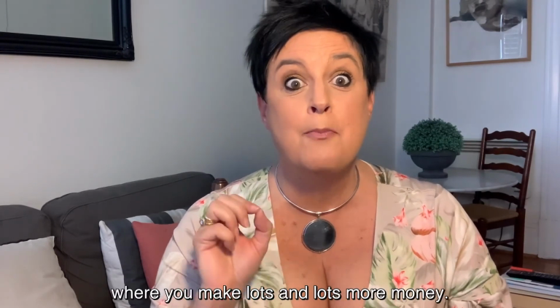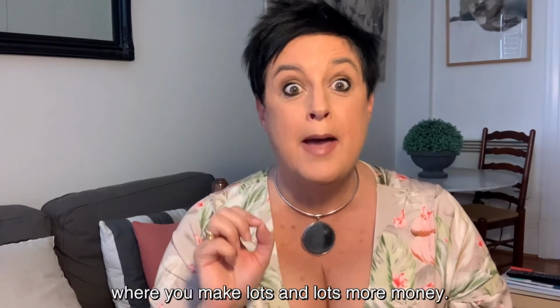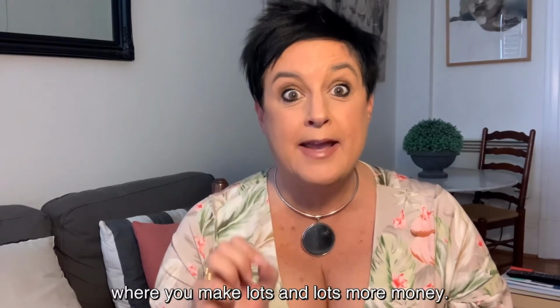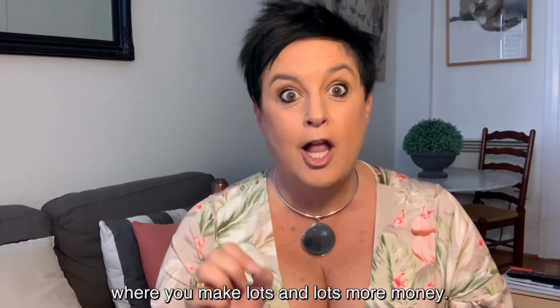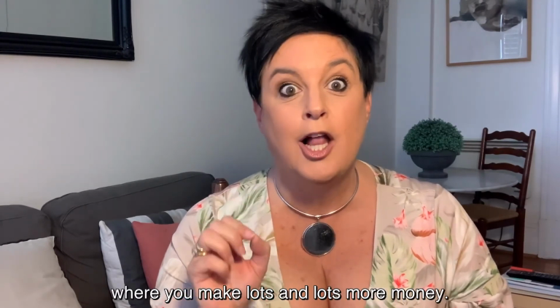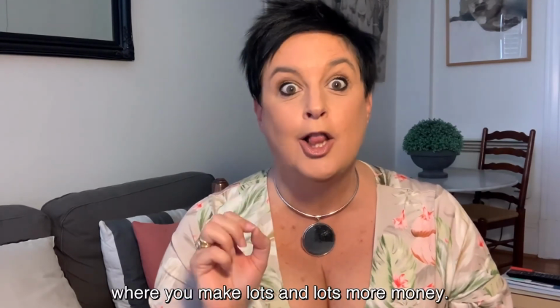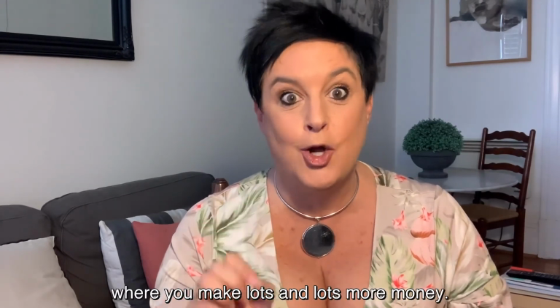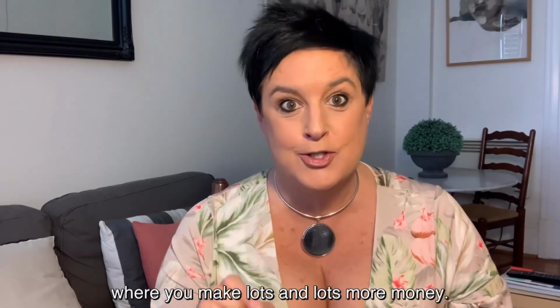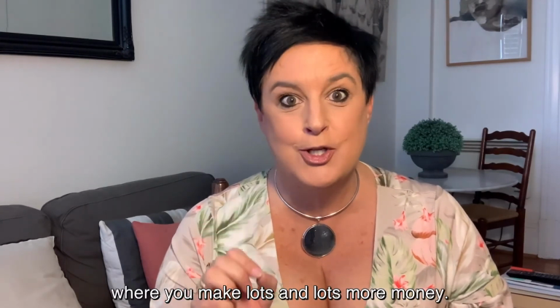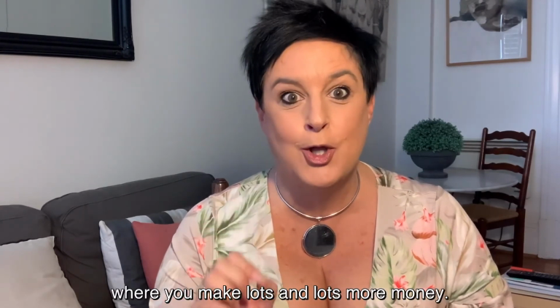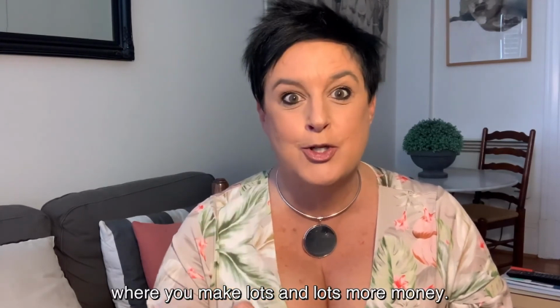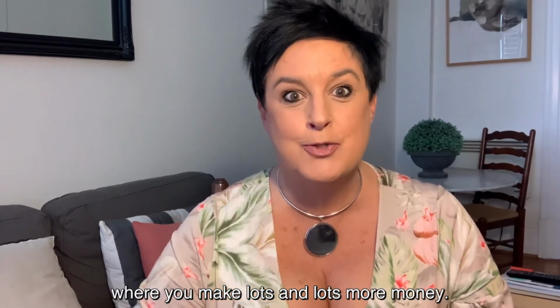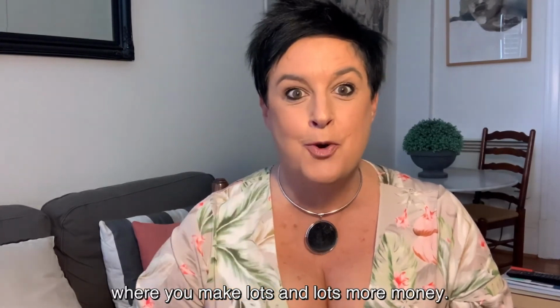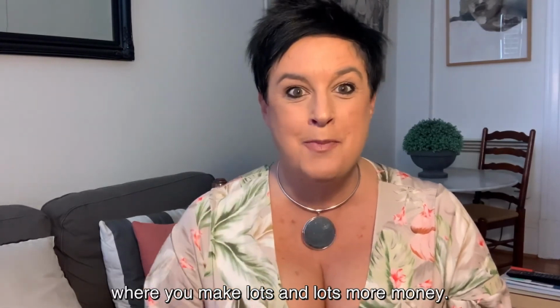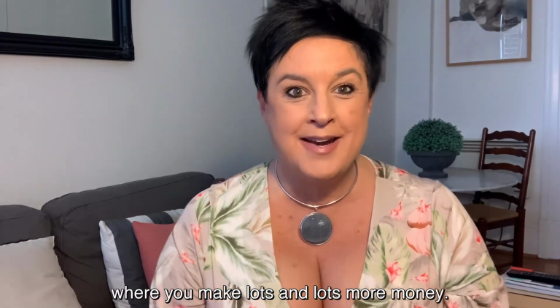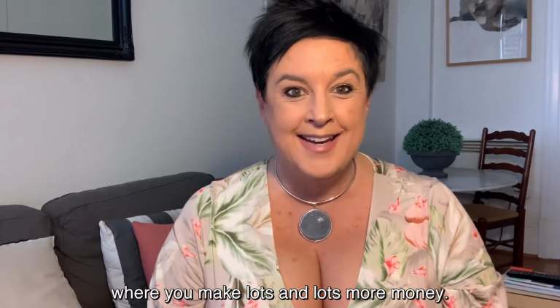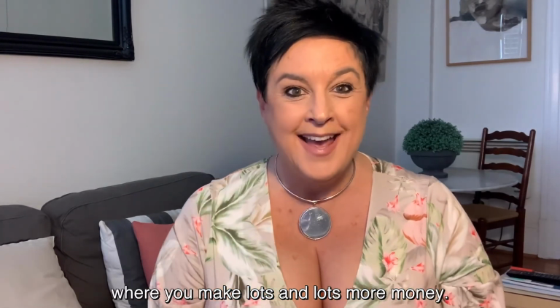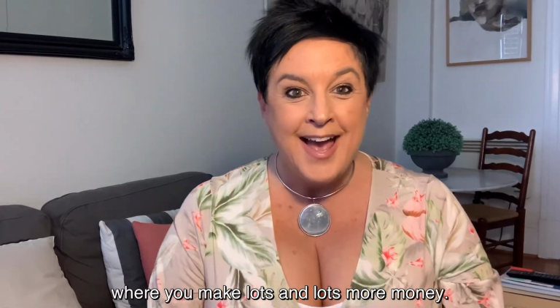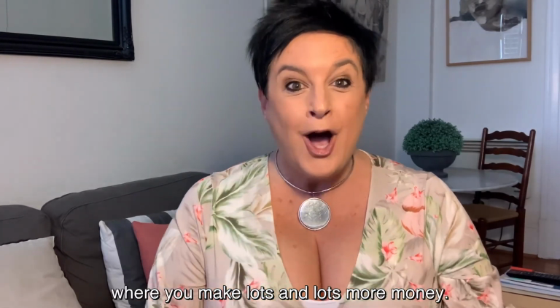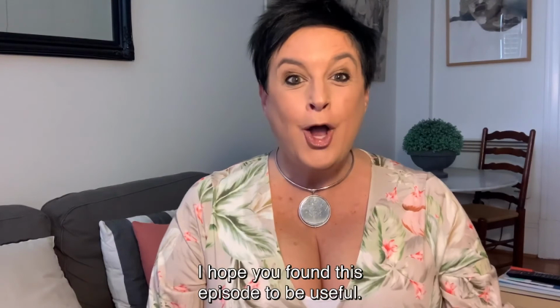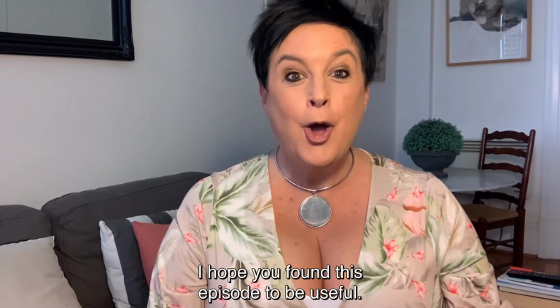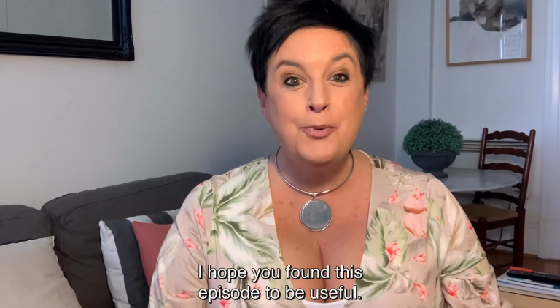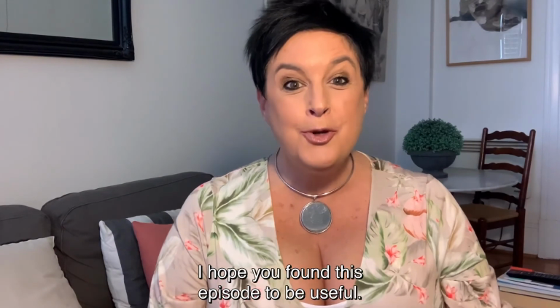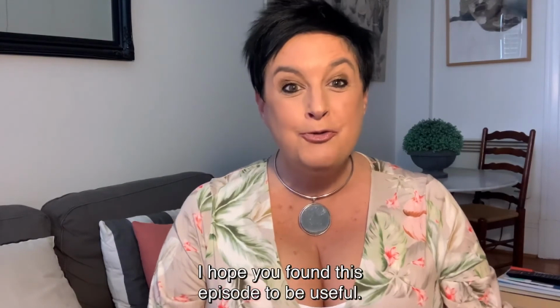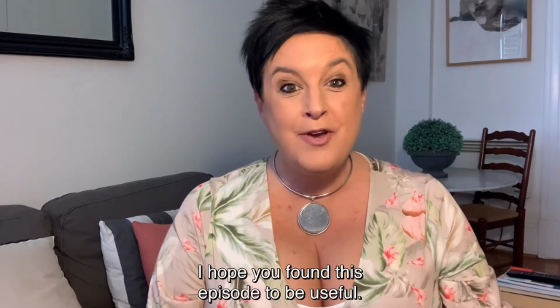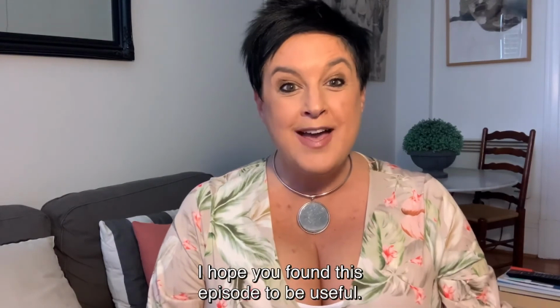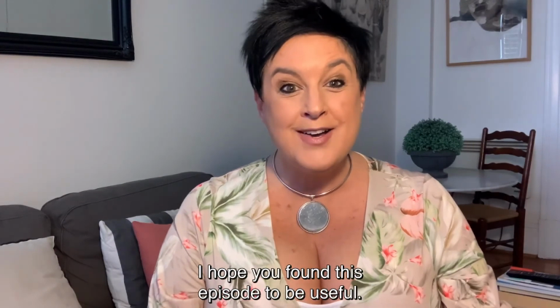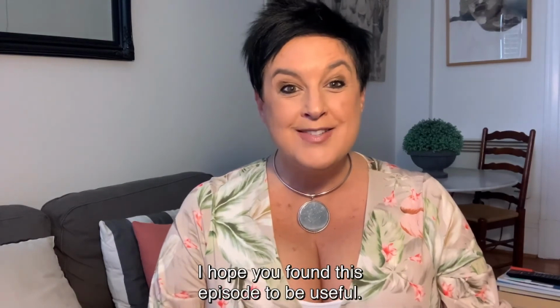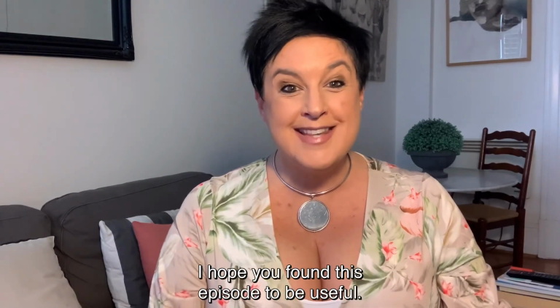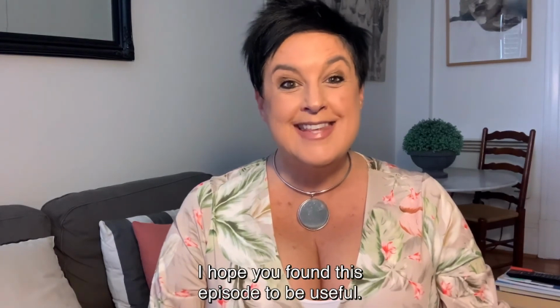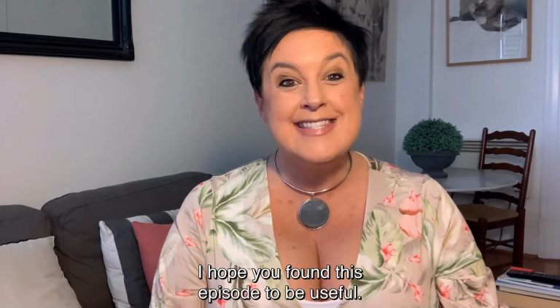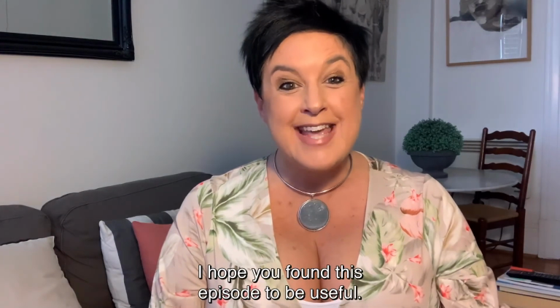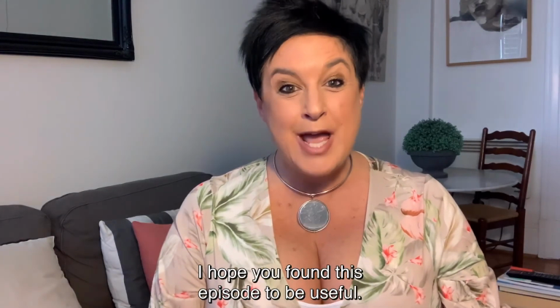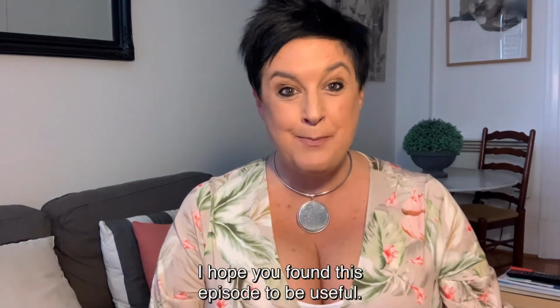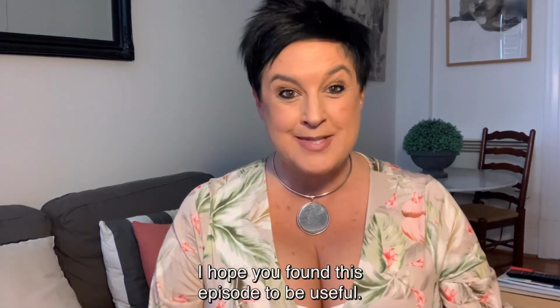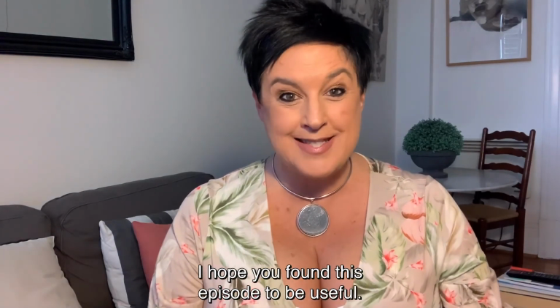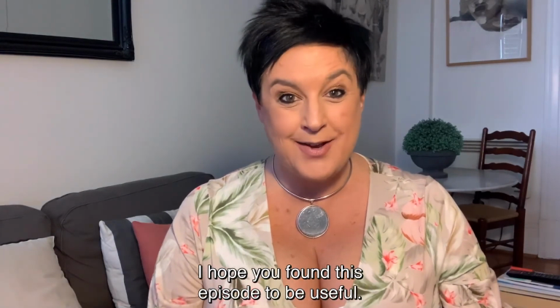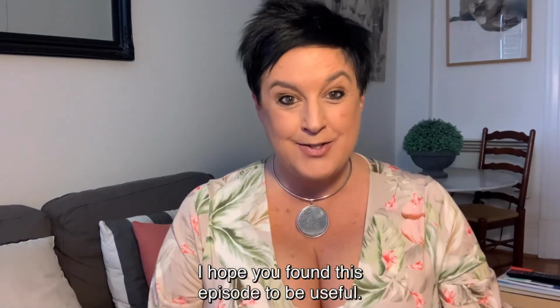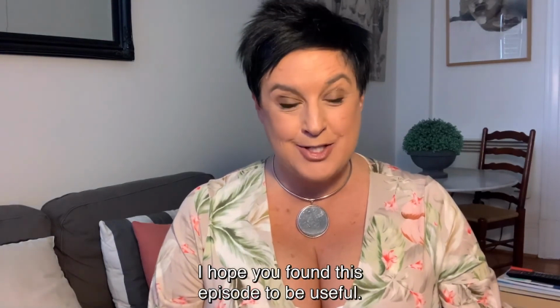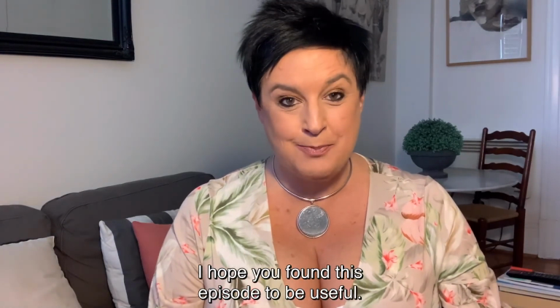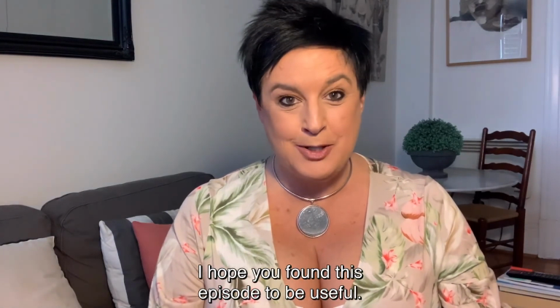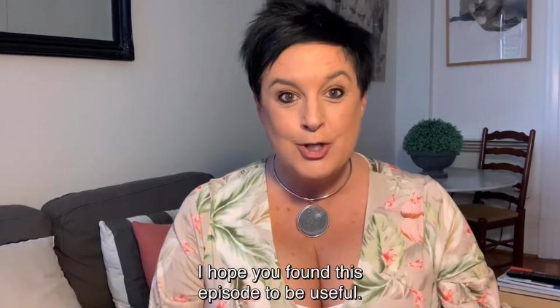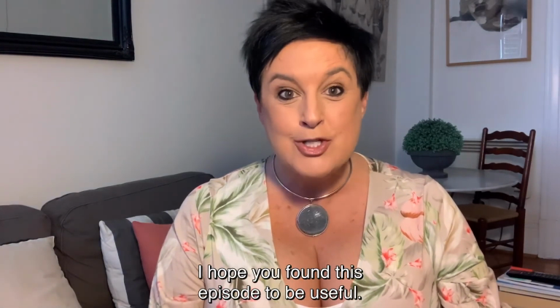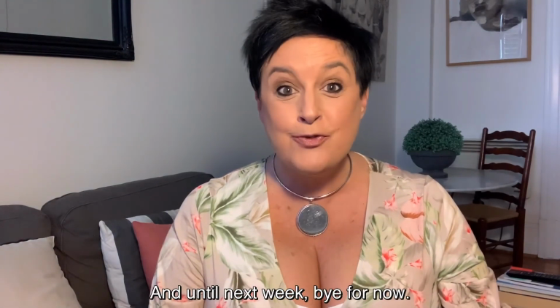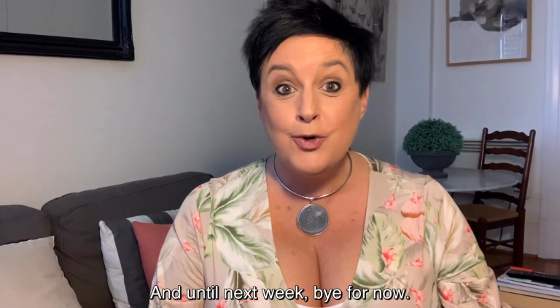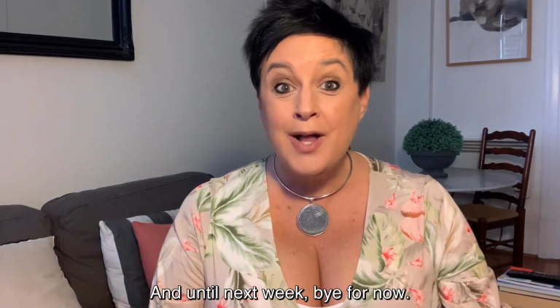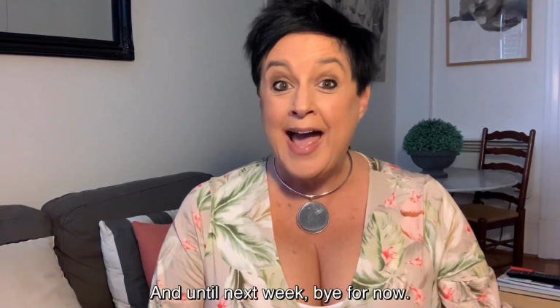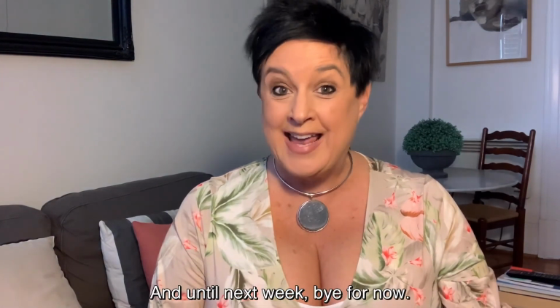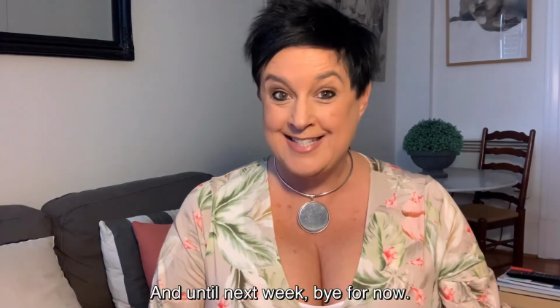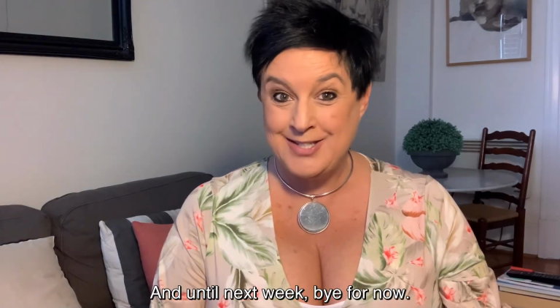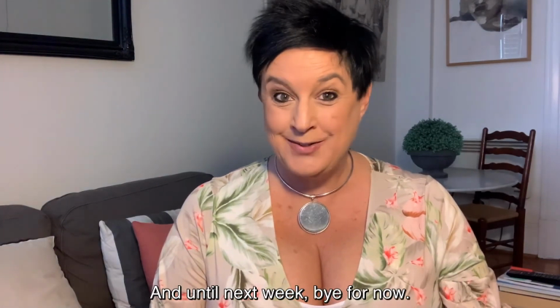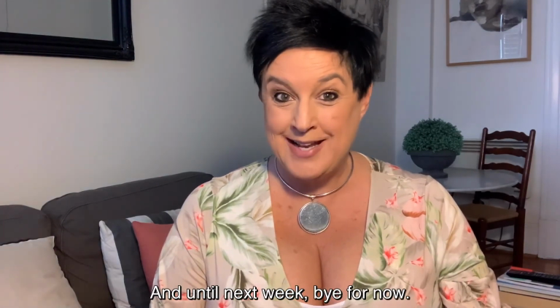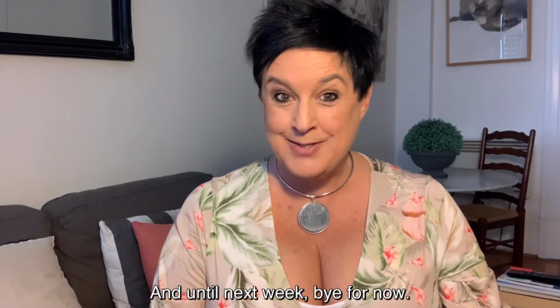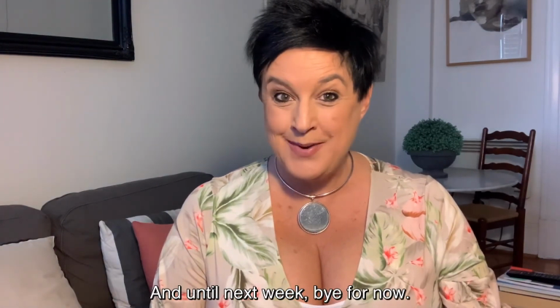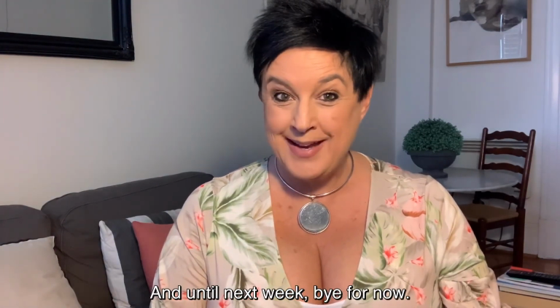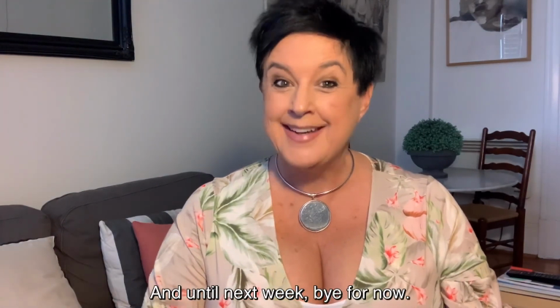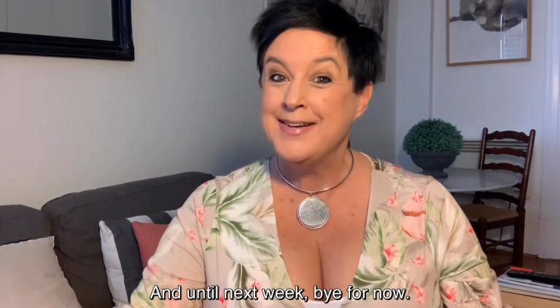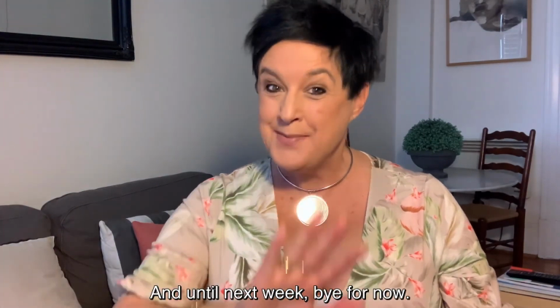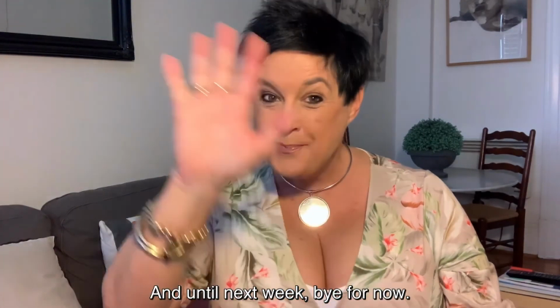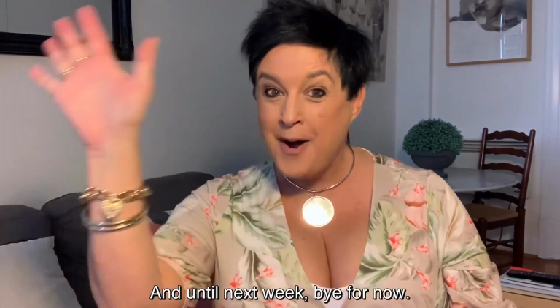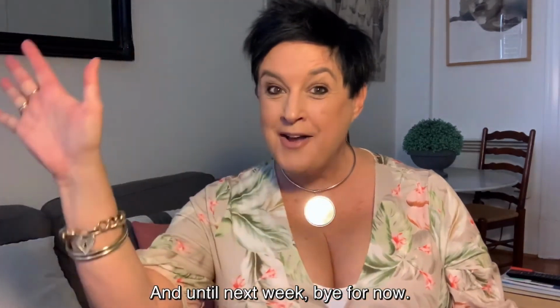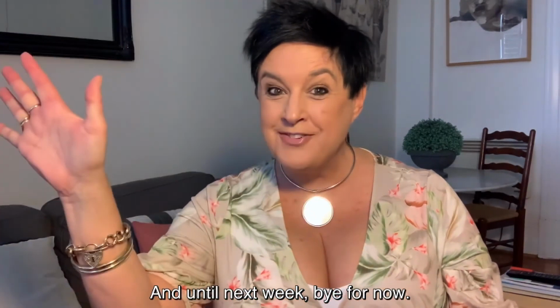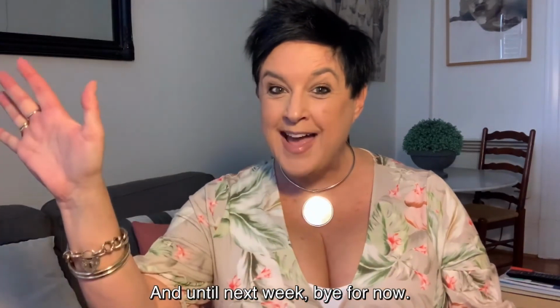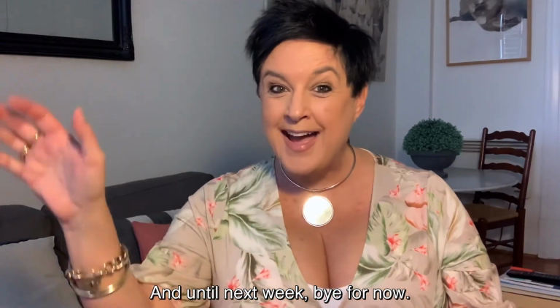I hope you found this episode to be useful. And until next week, bye for now.